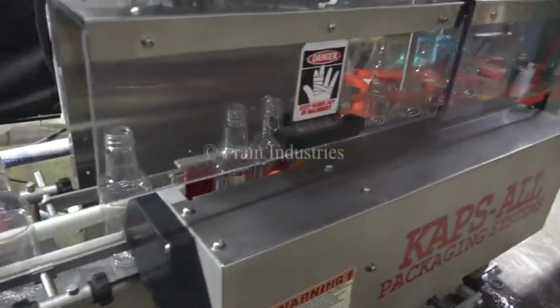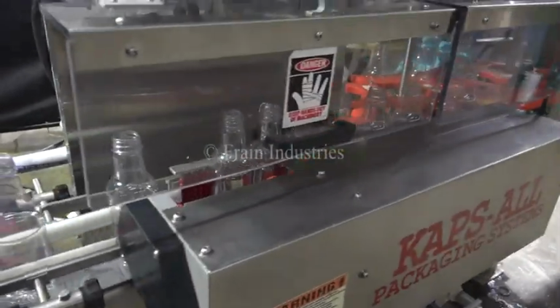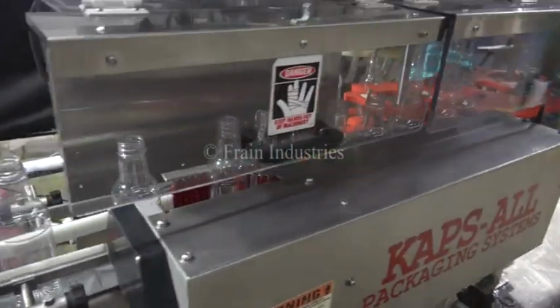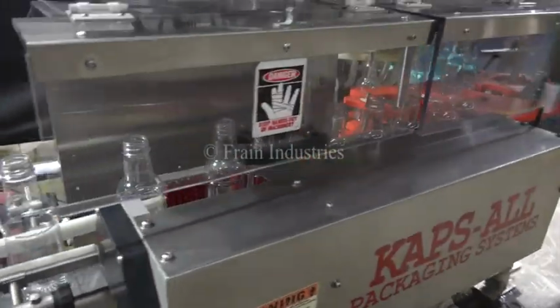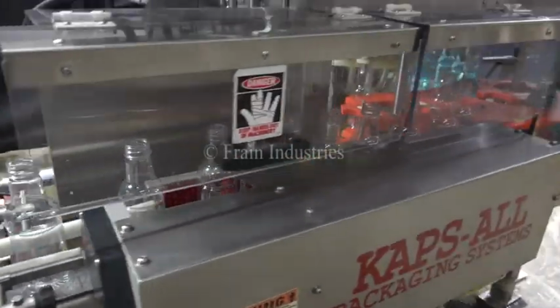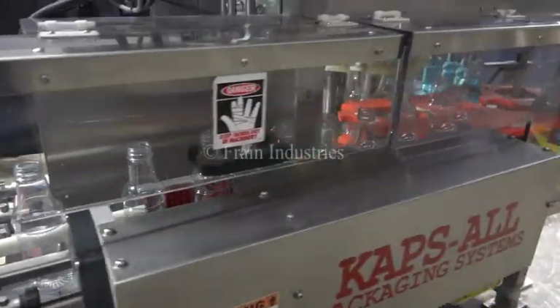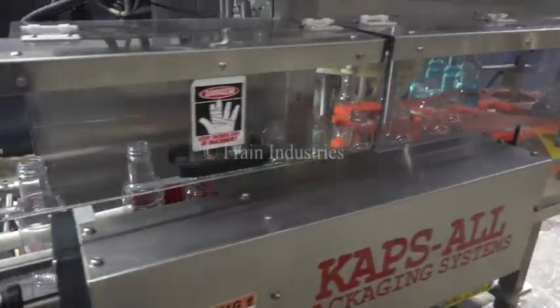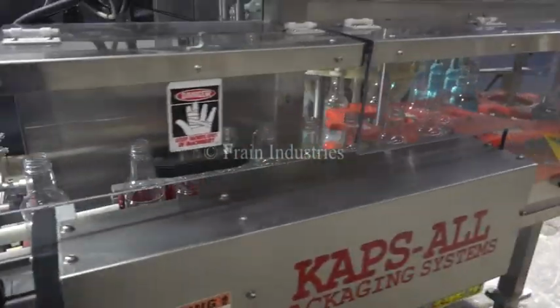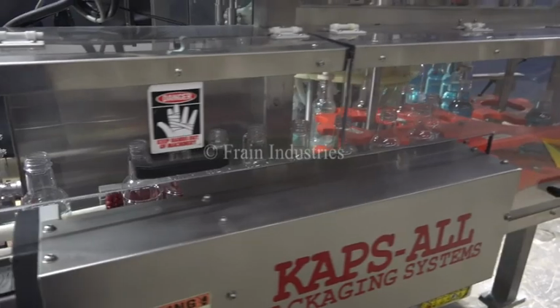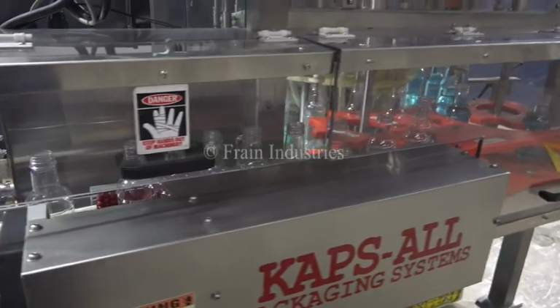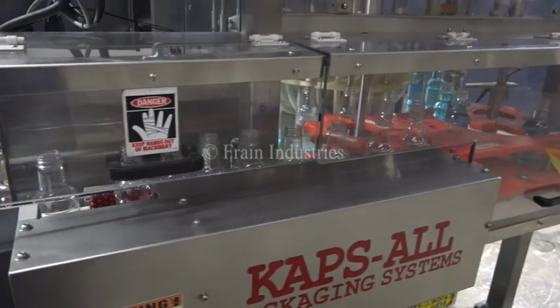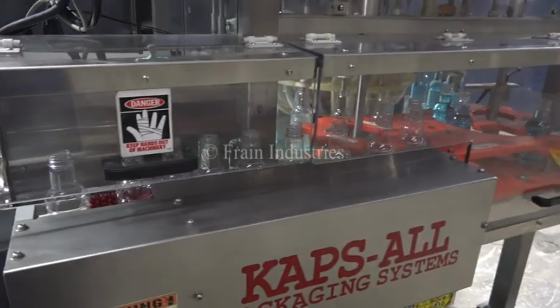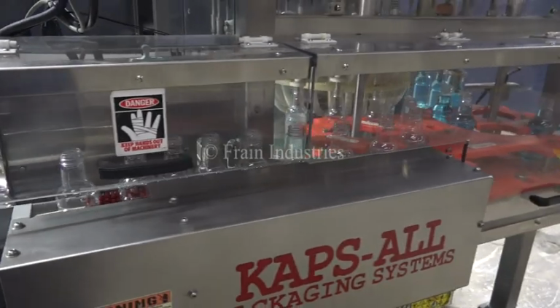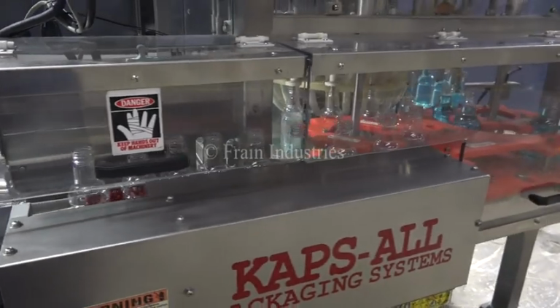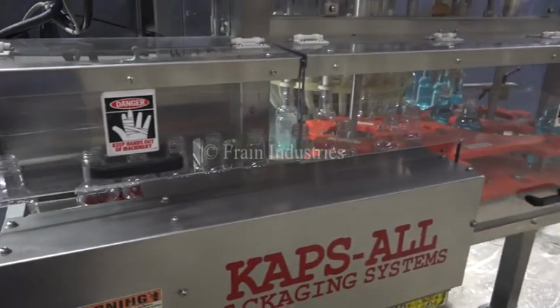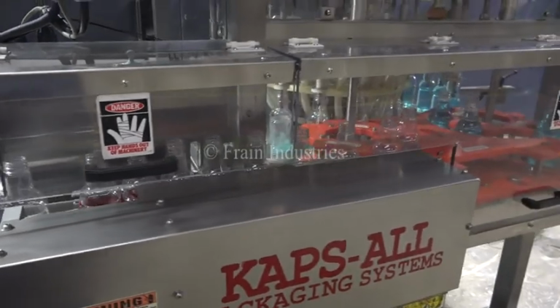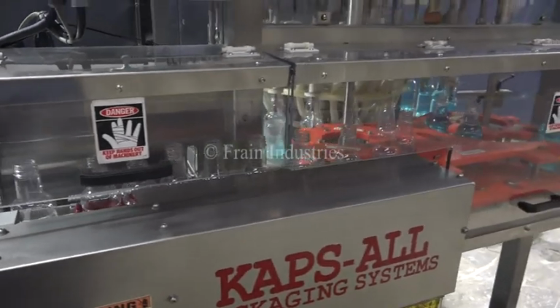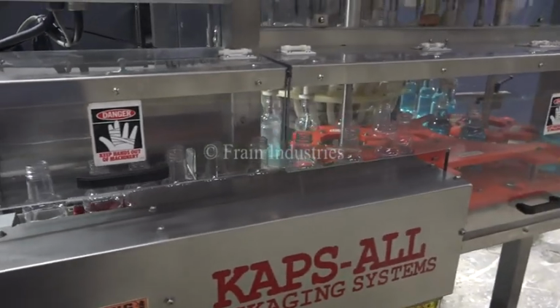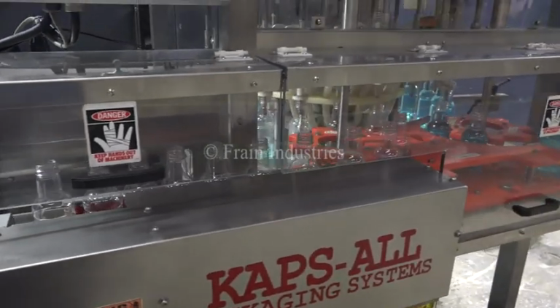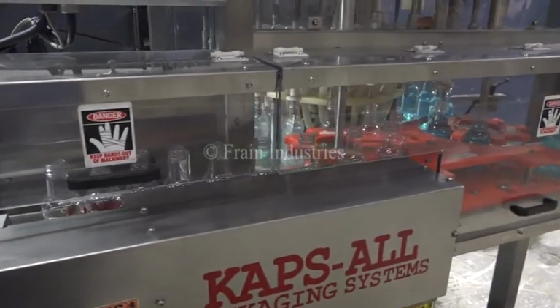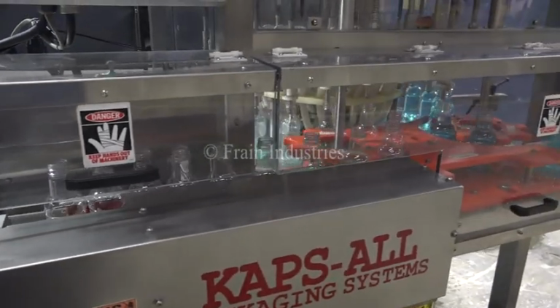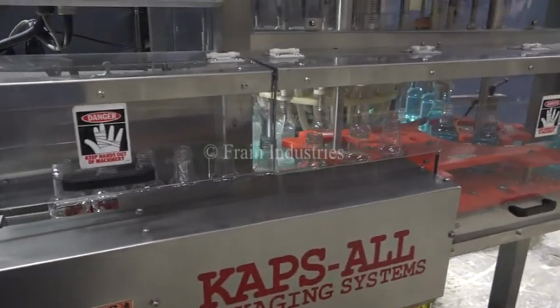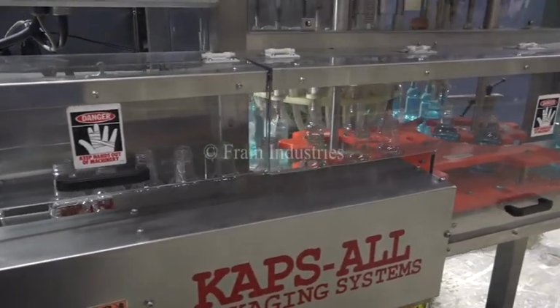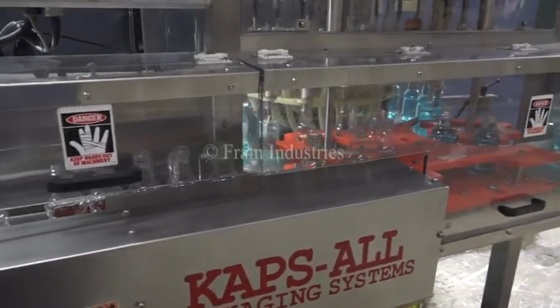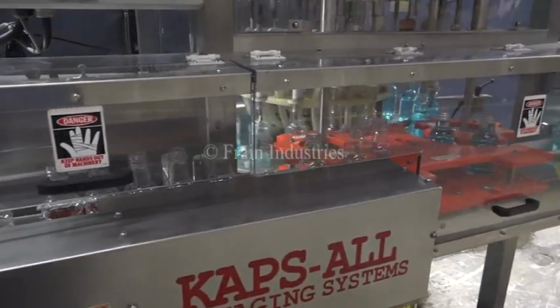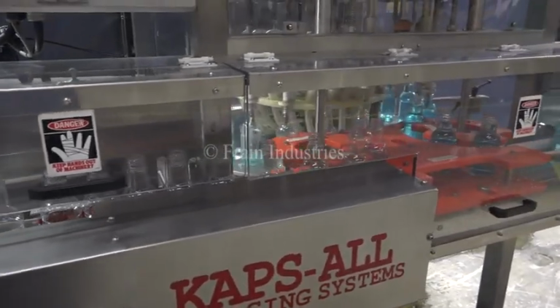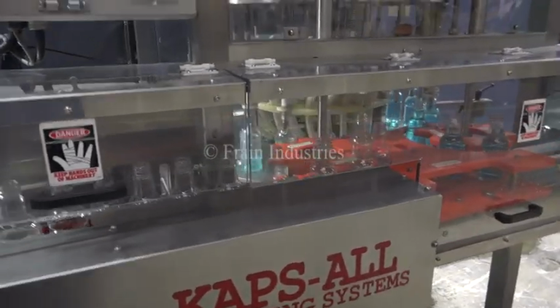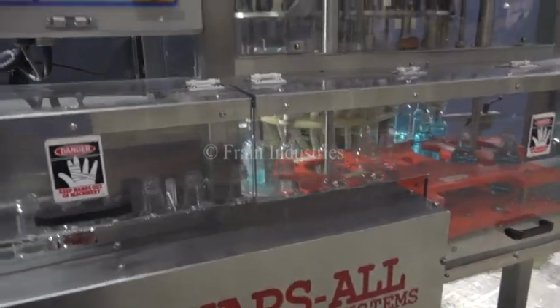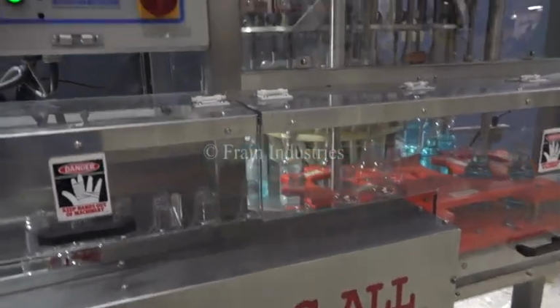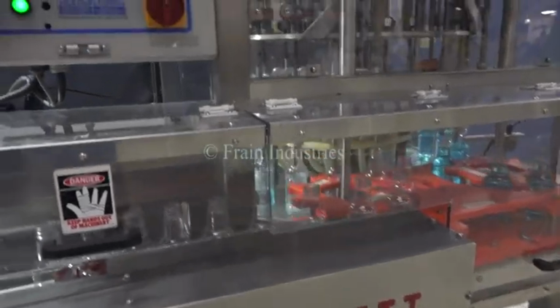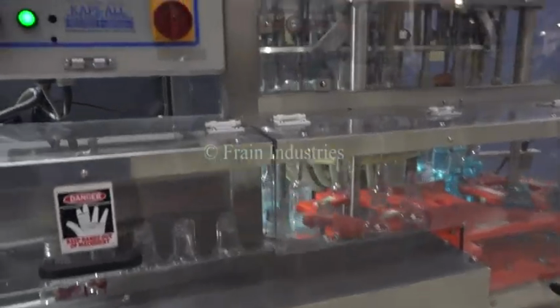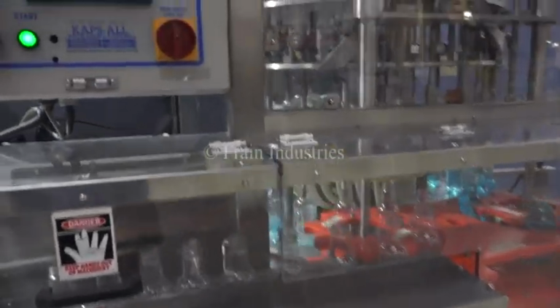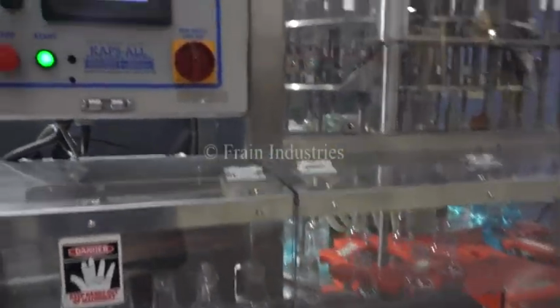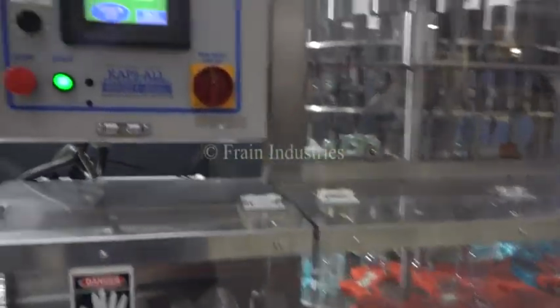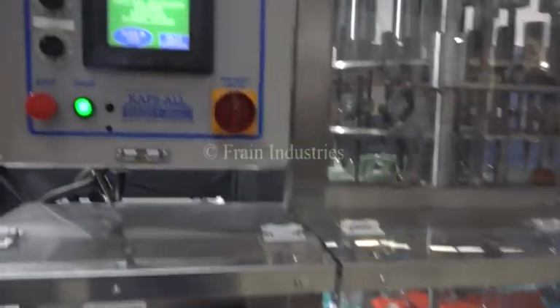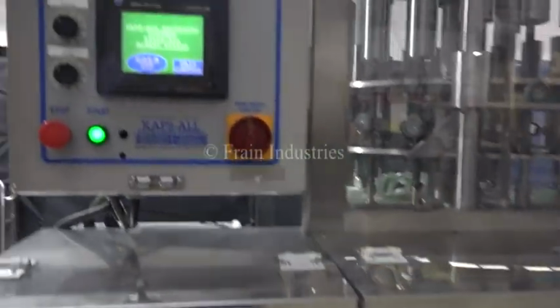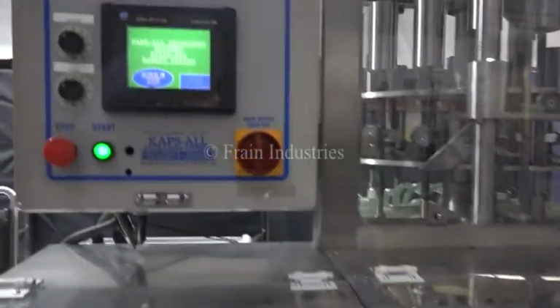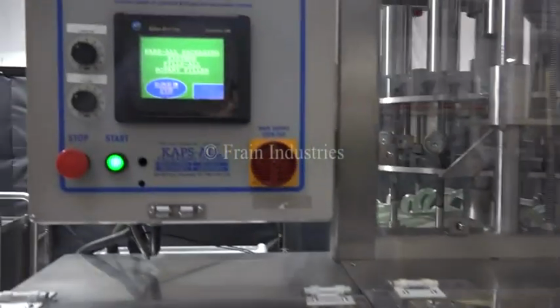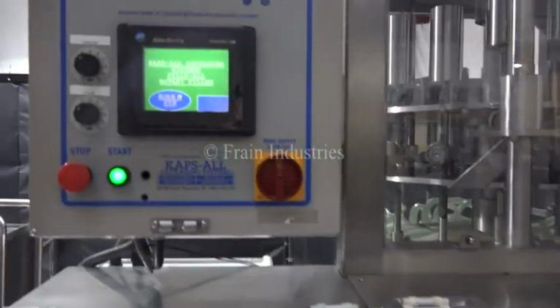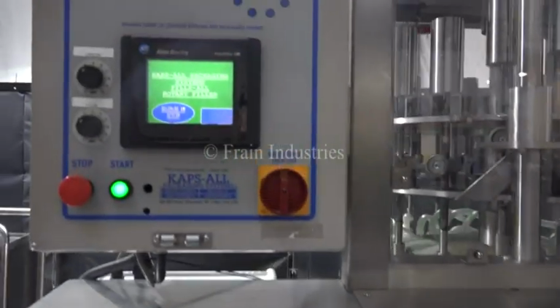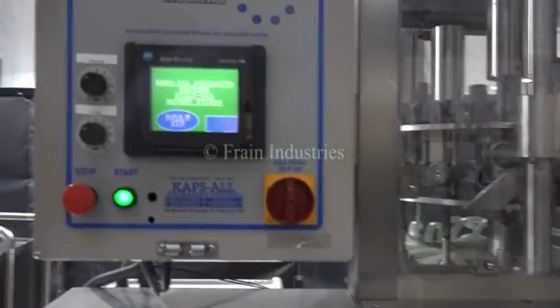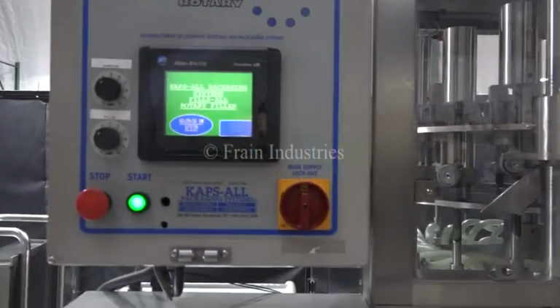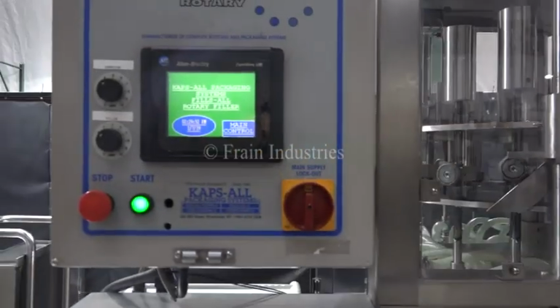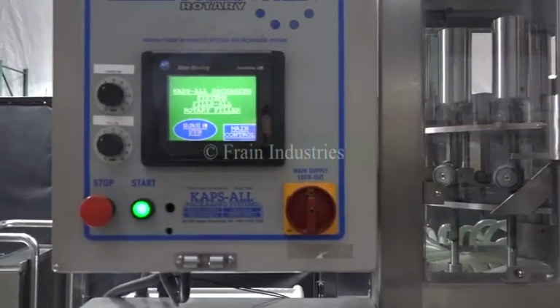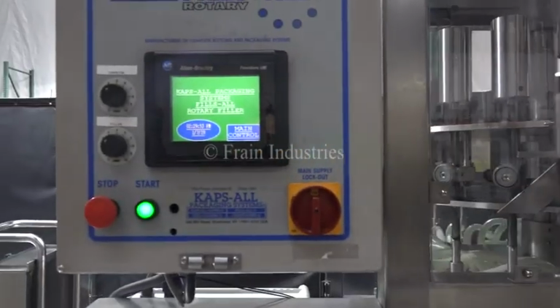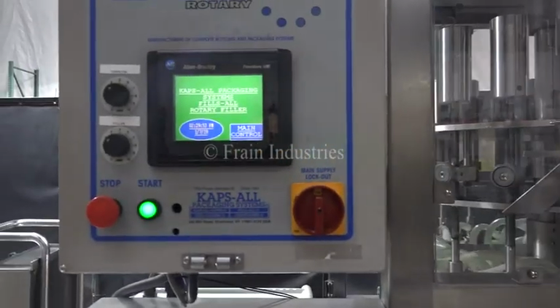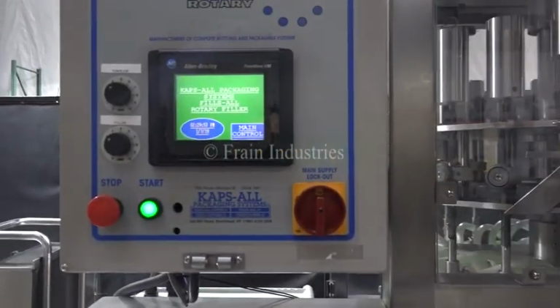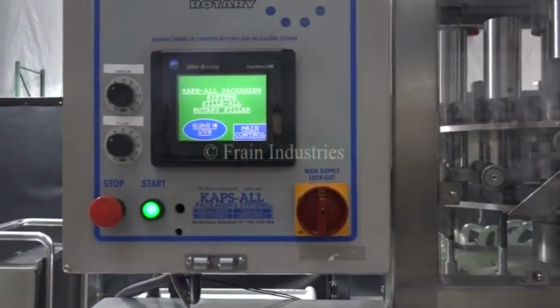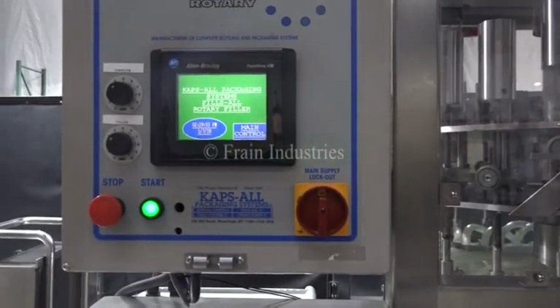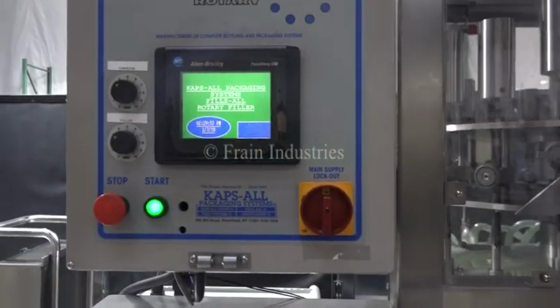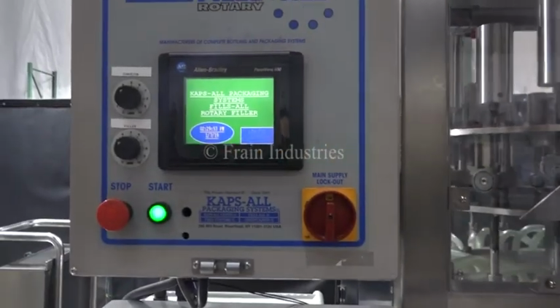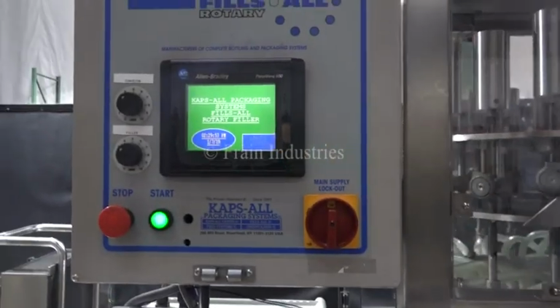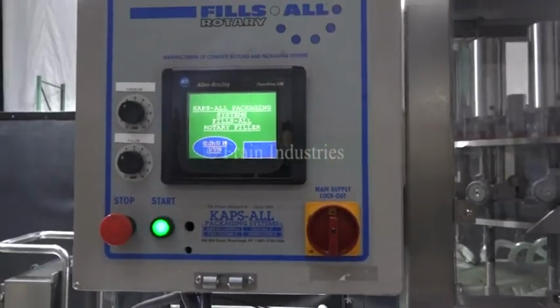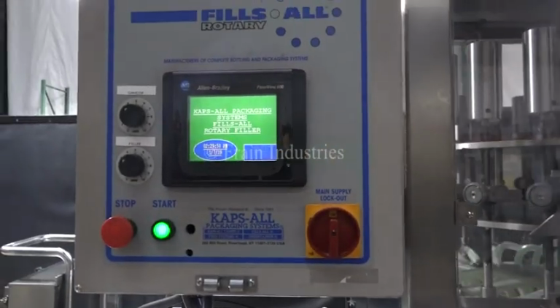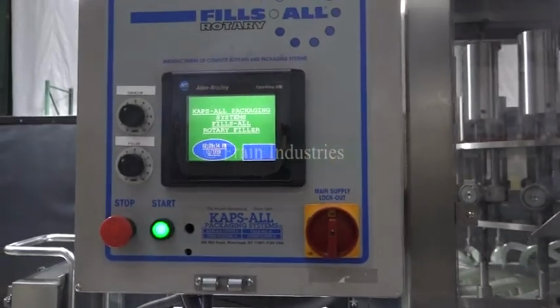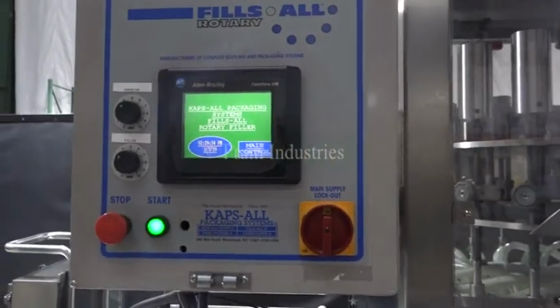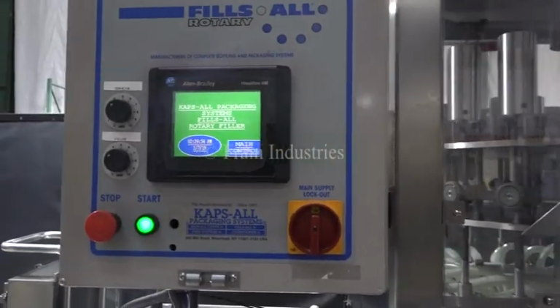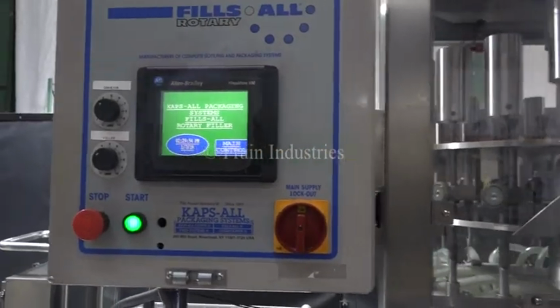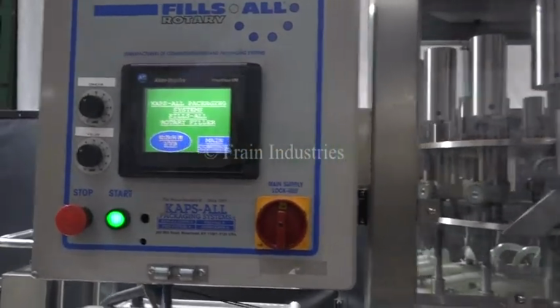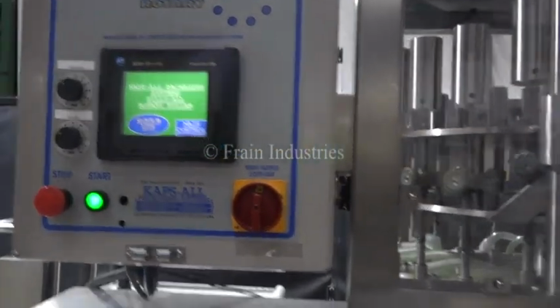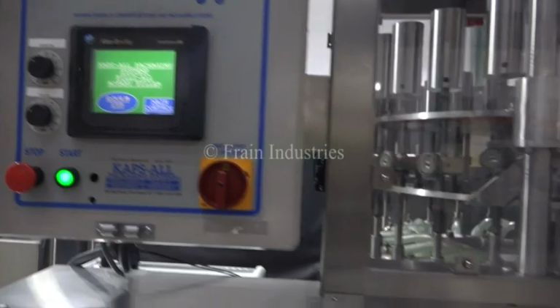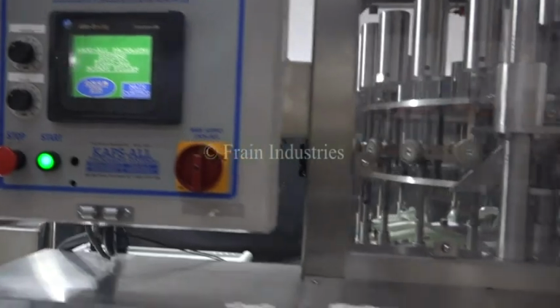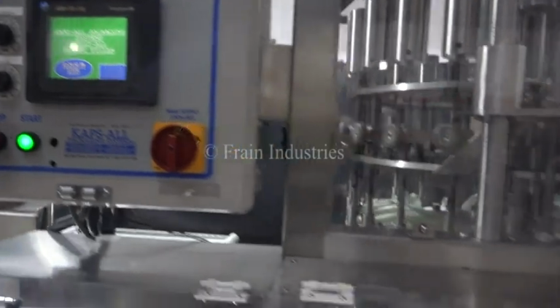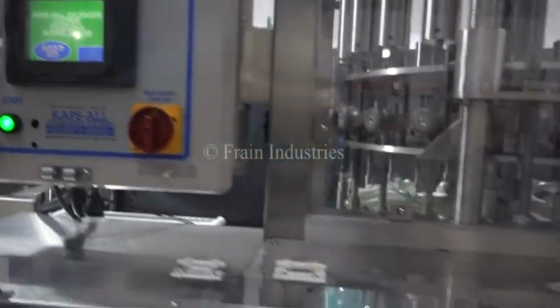The bottles then enter a 24-head rotary filler where 20 ounces of water is filled into each bottle.